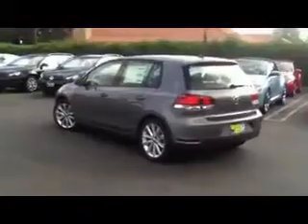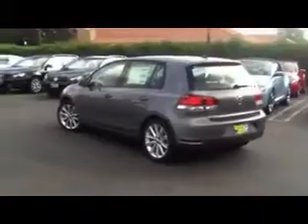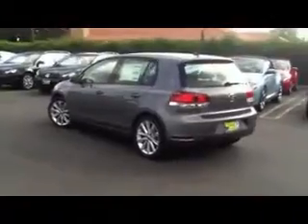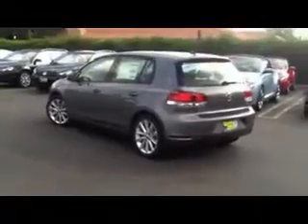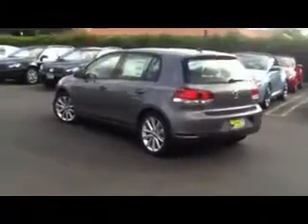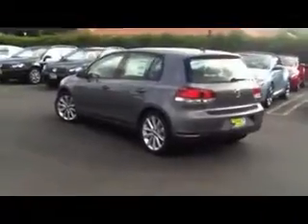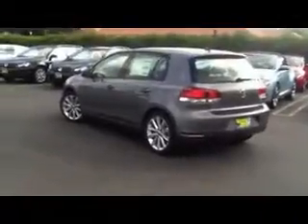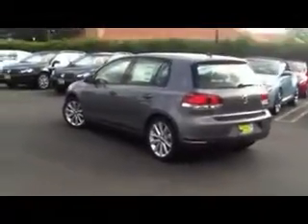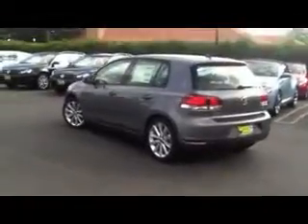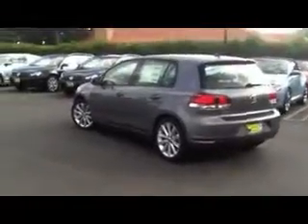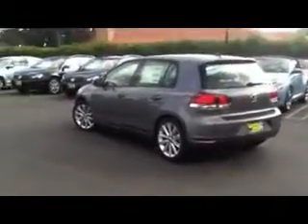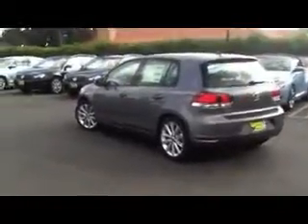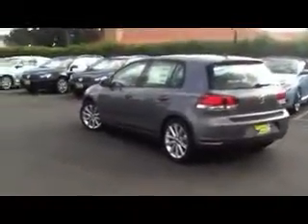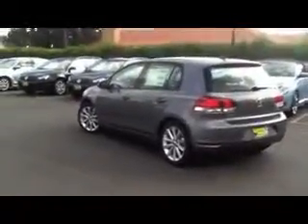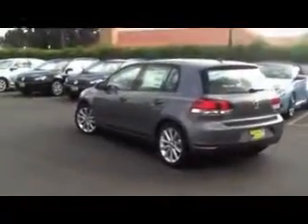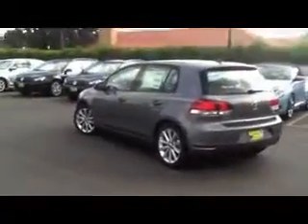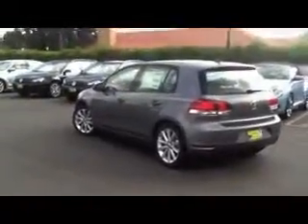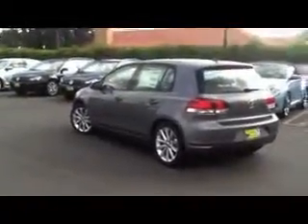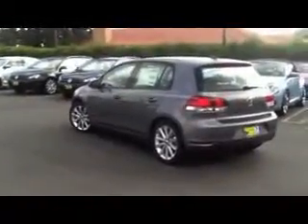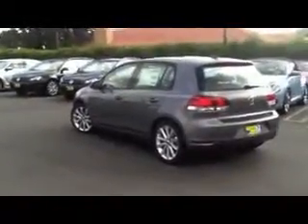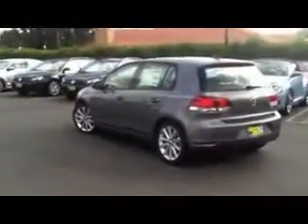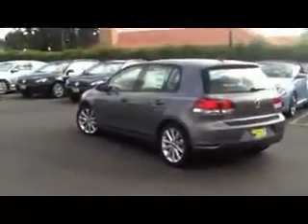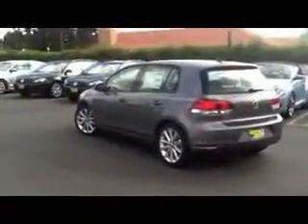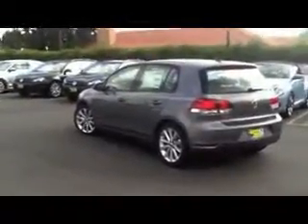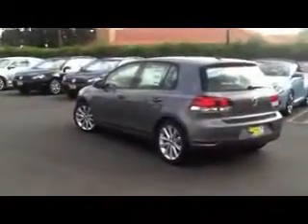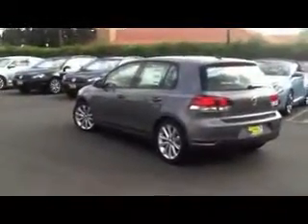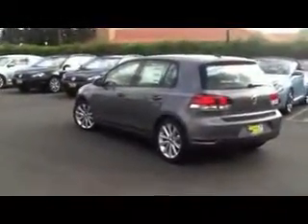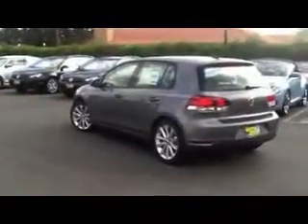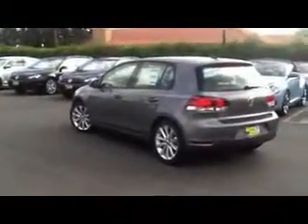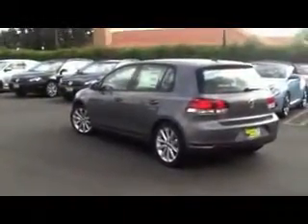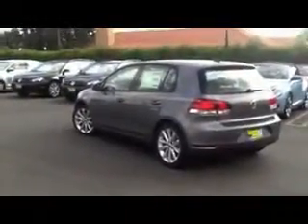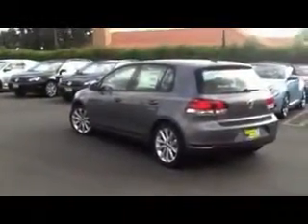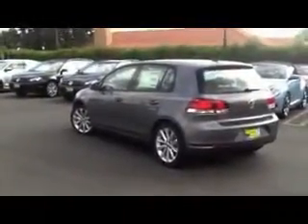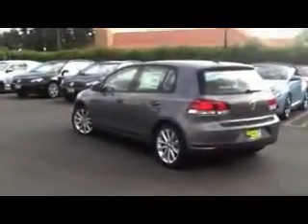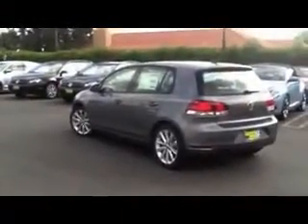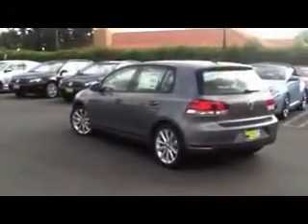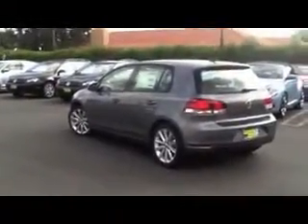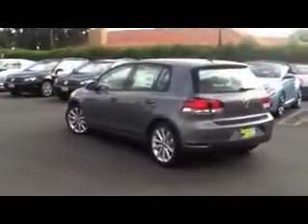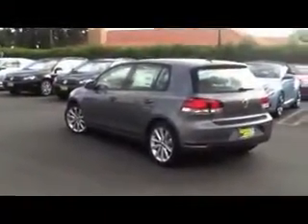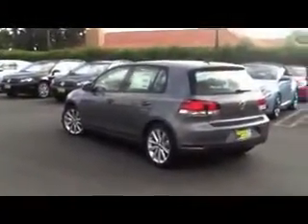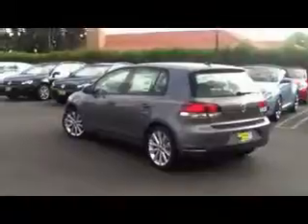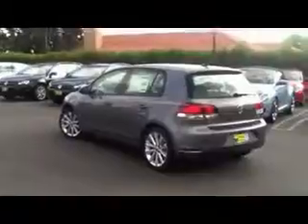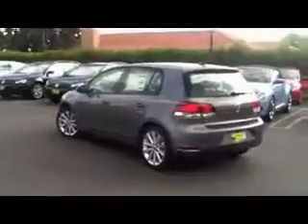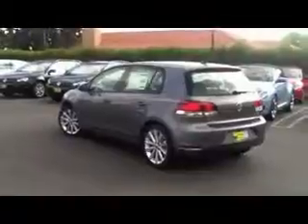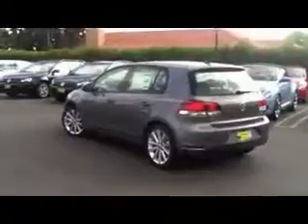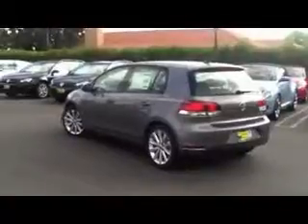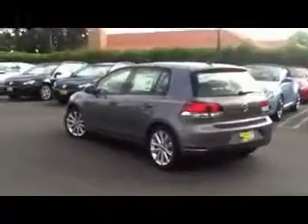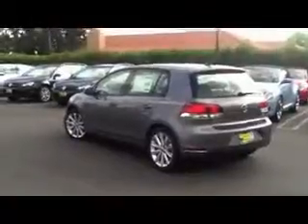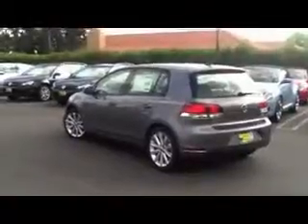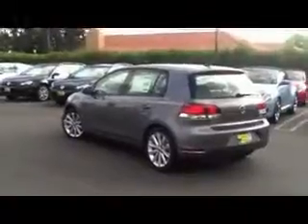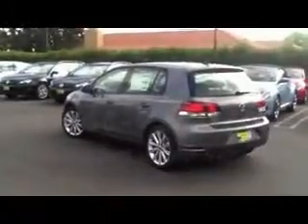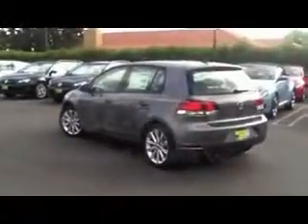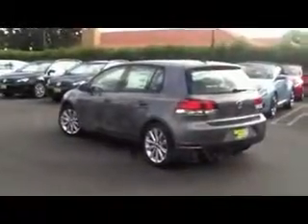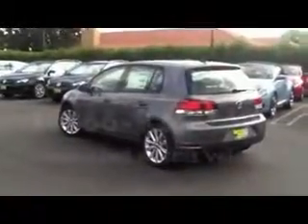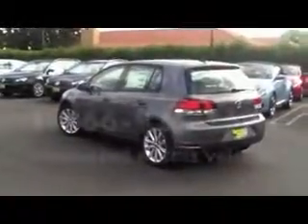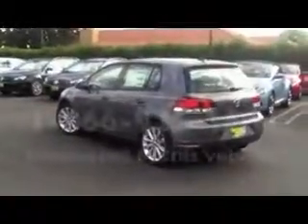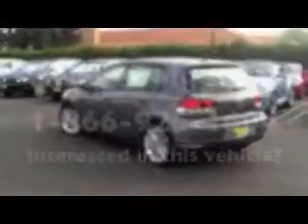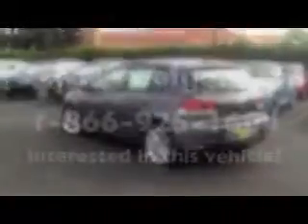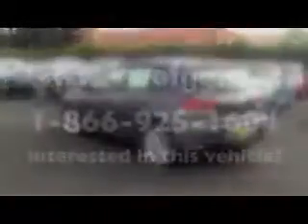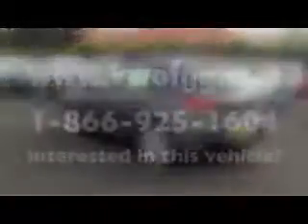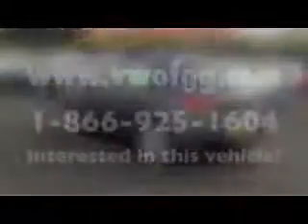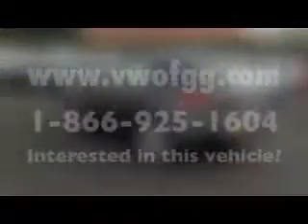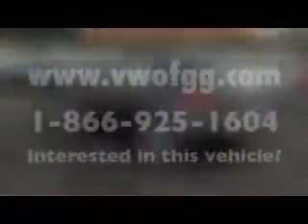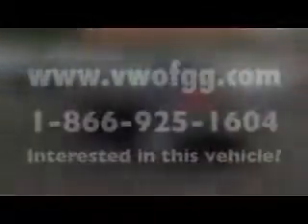Let me know what you think. If you want to see it in person, I'm more than welcome to take you for a test drive and show you around. Thanks.